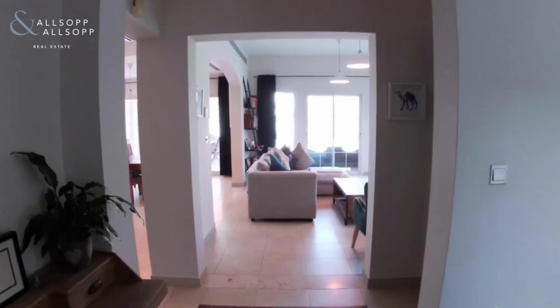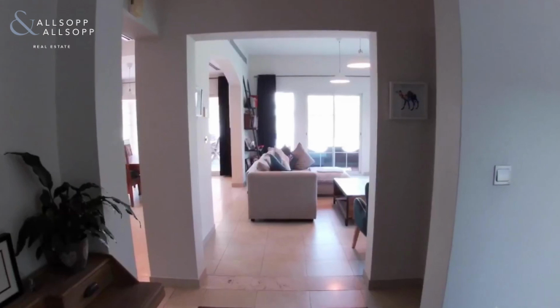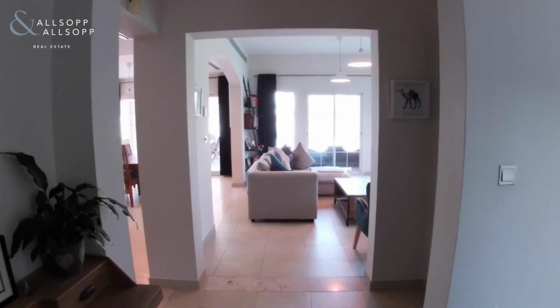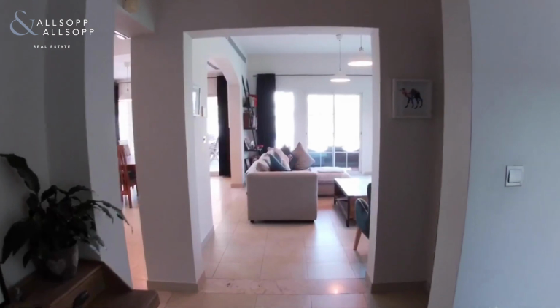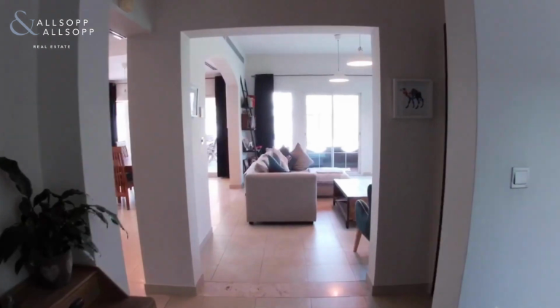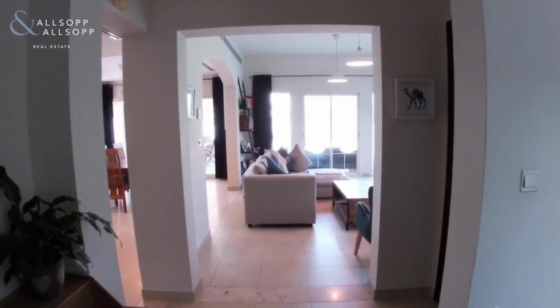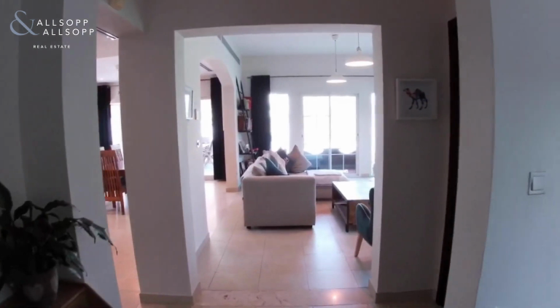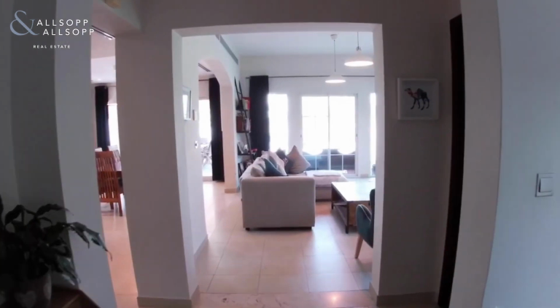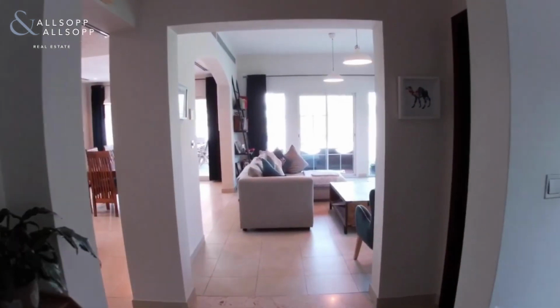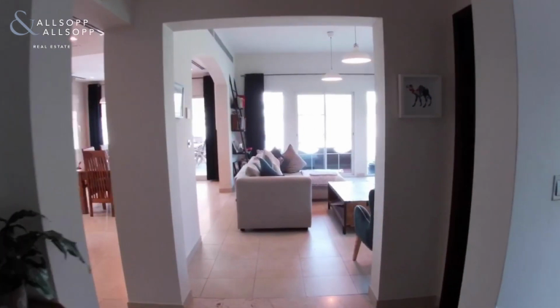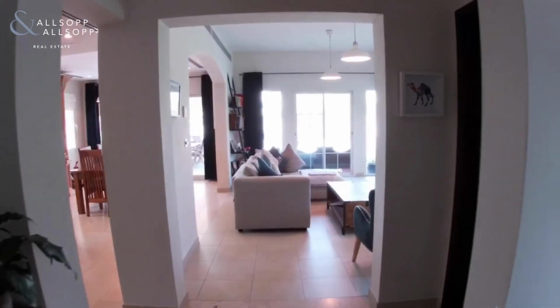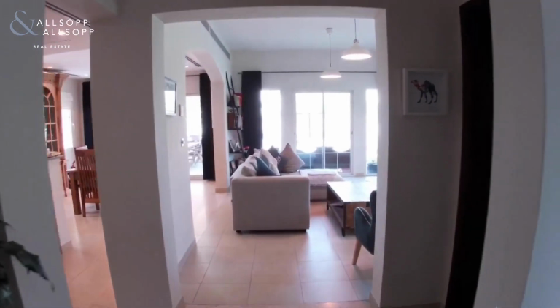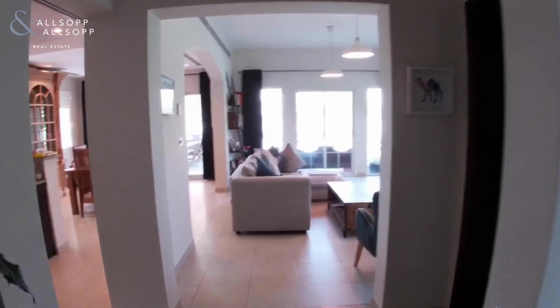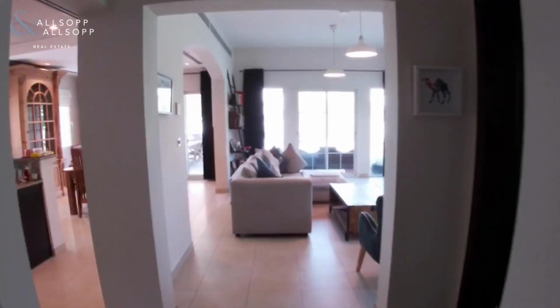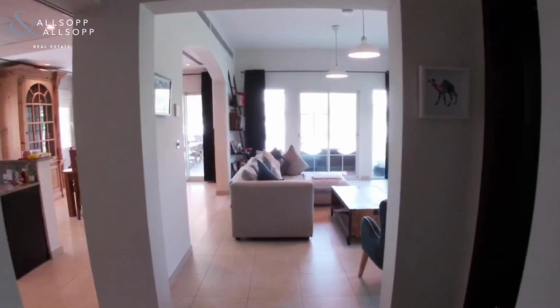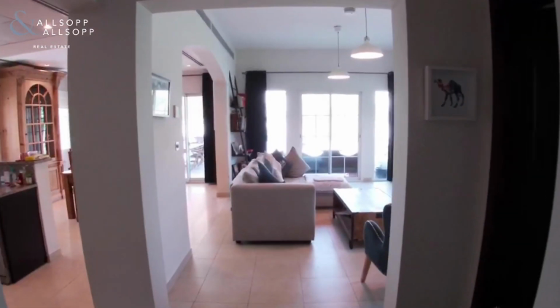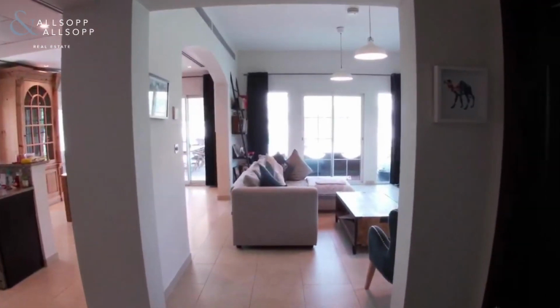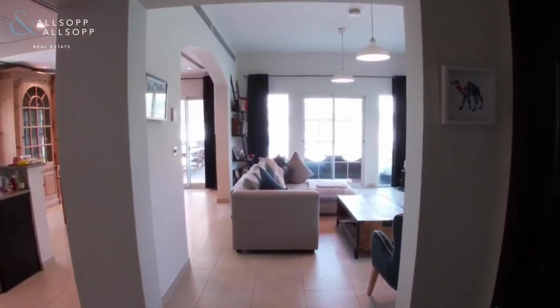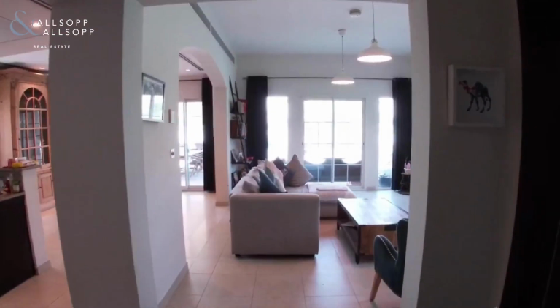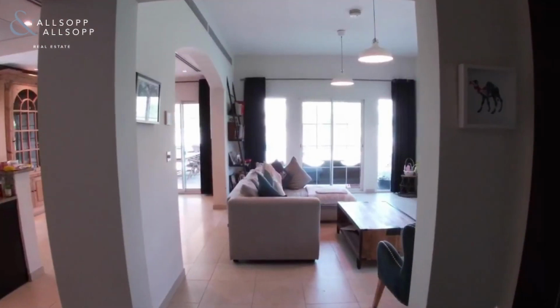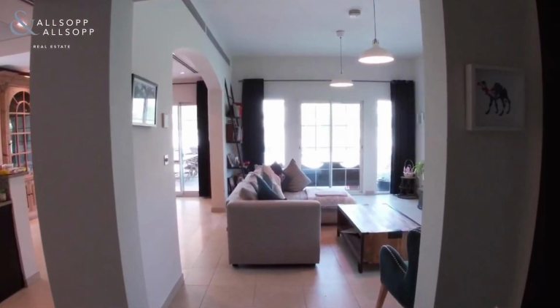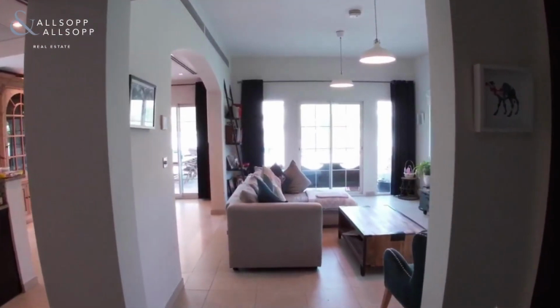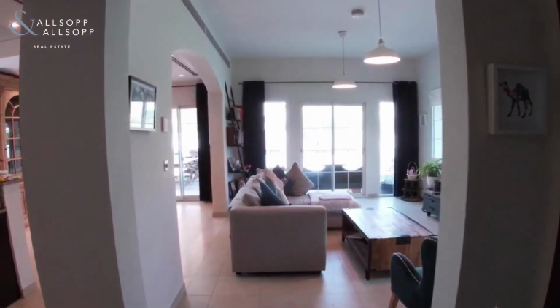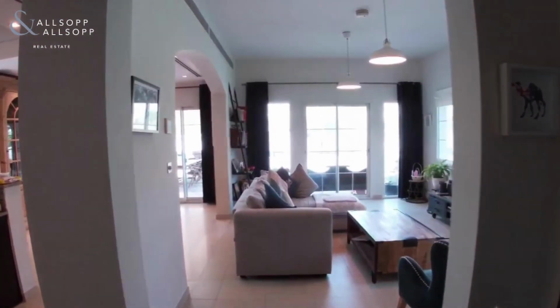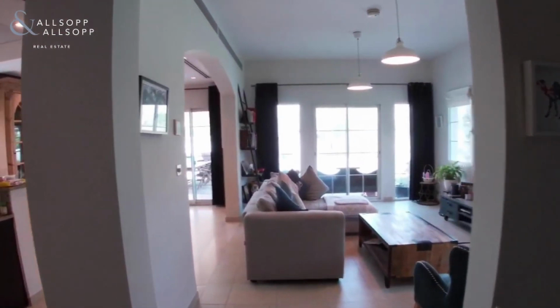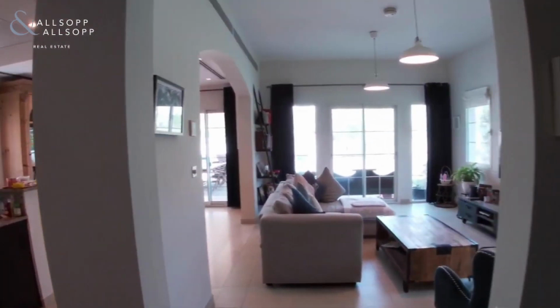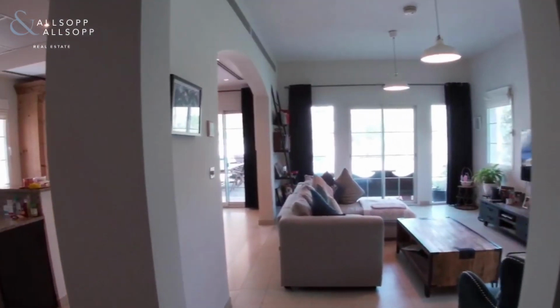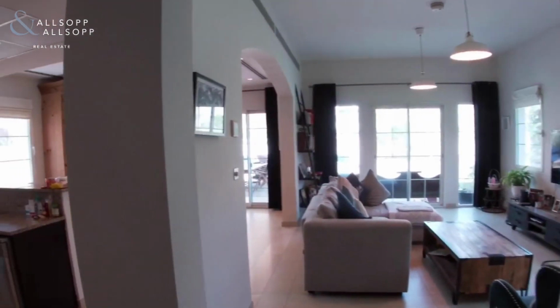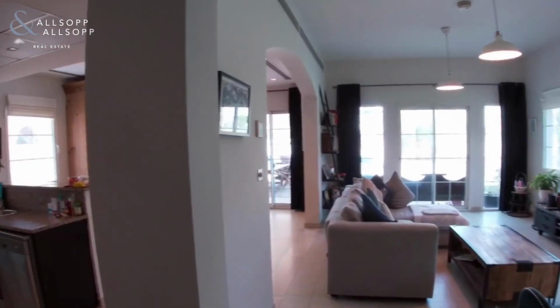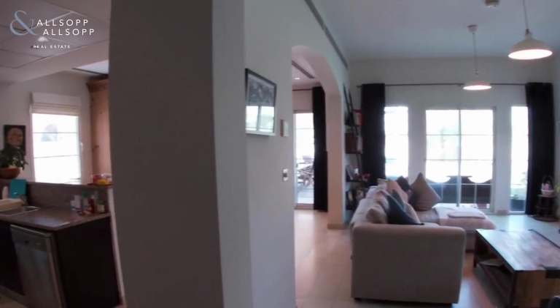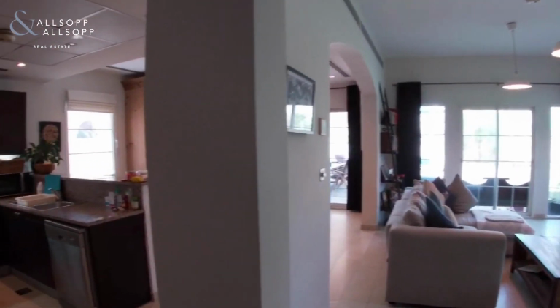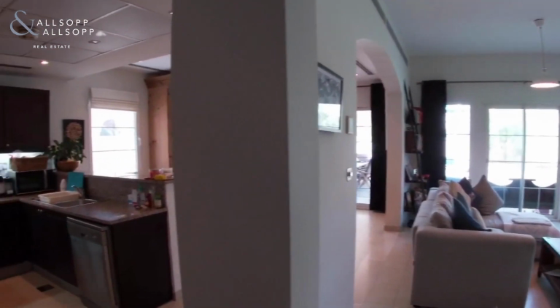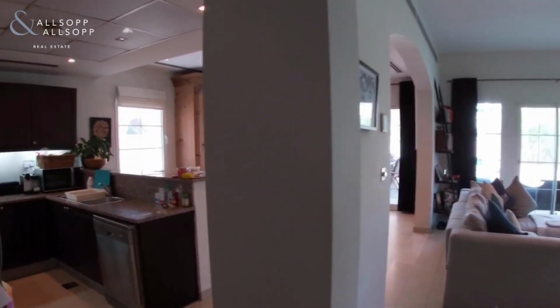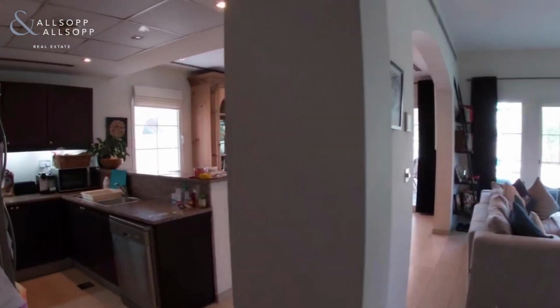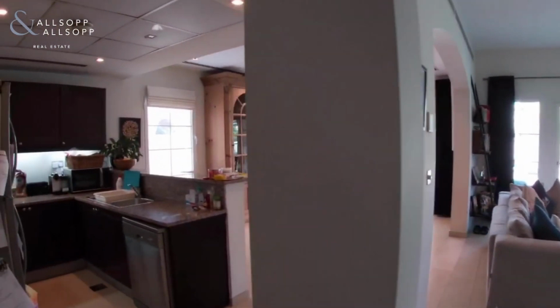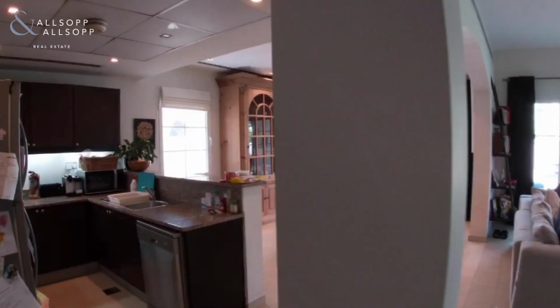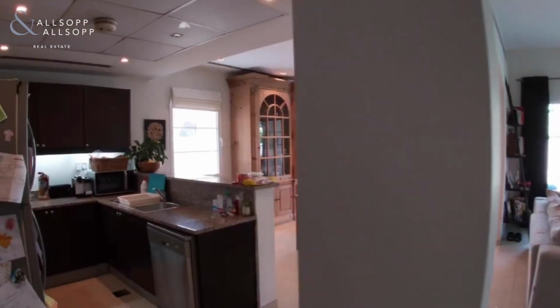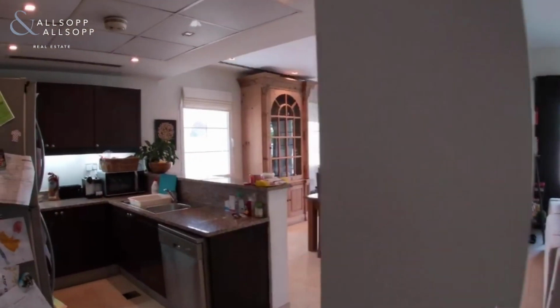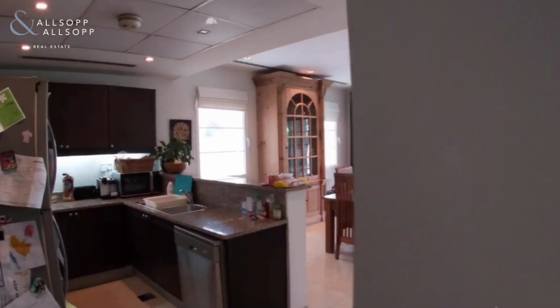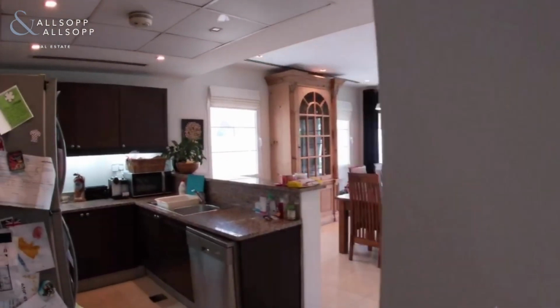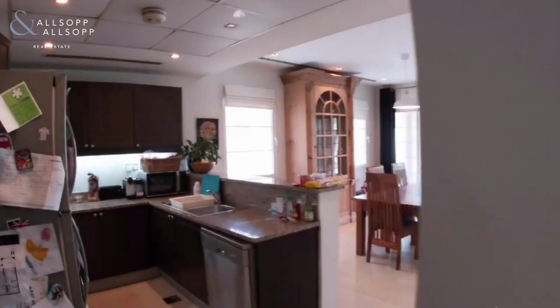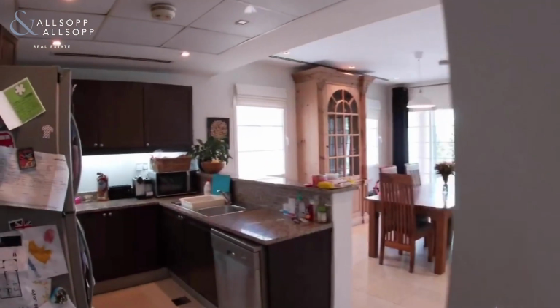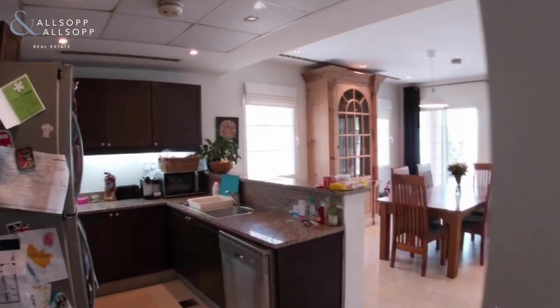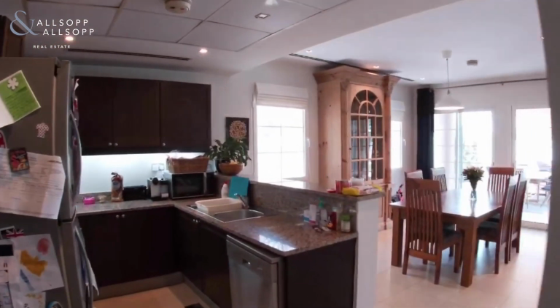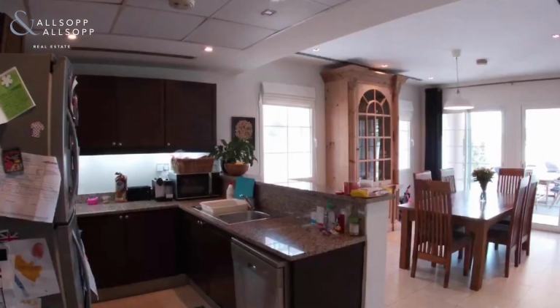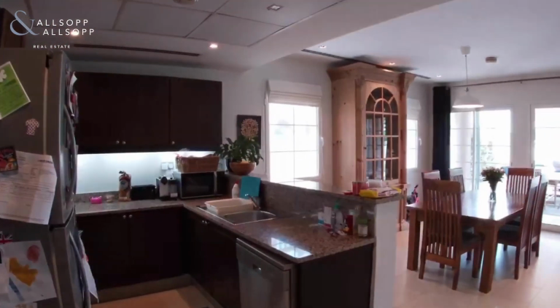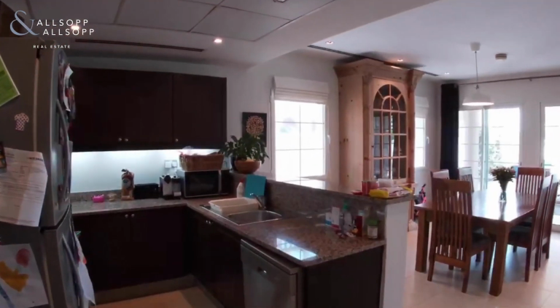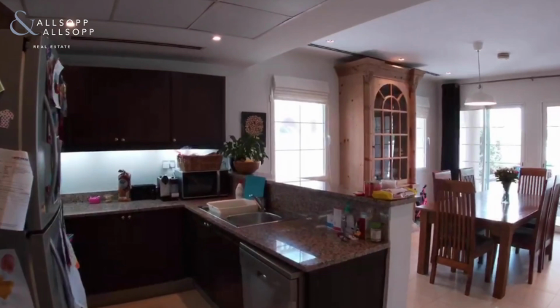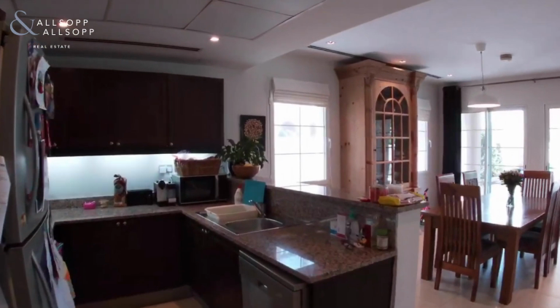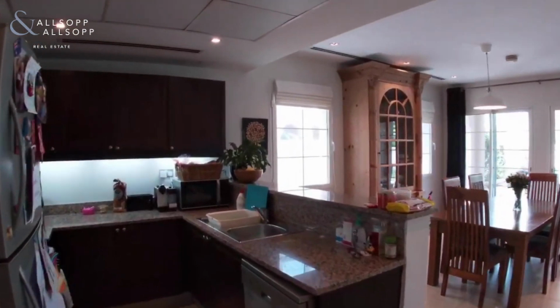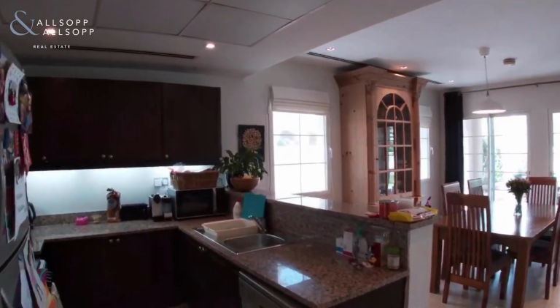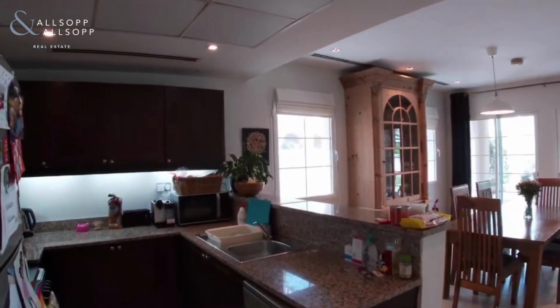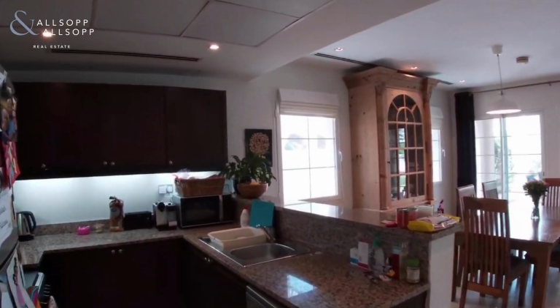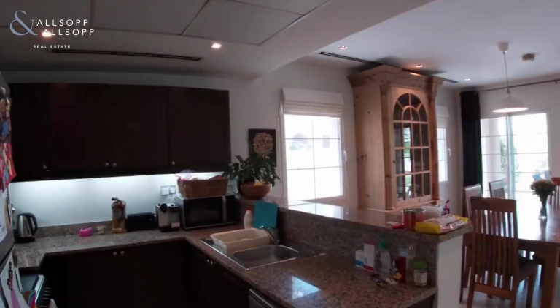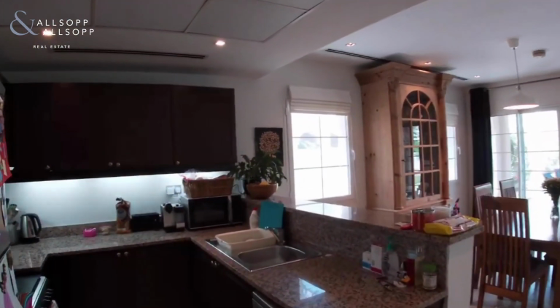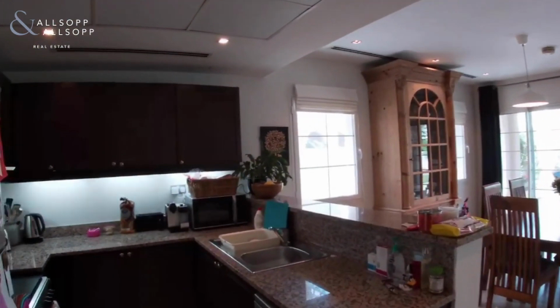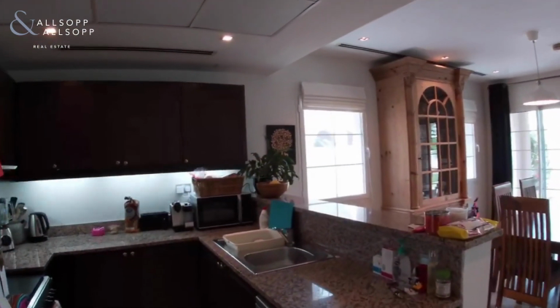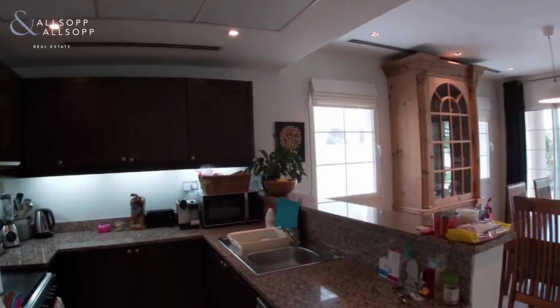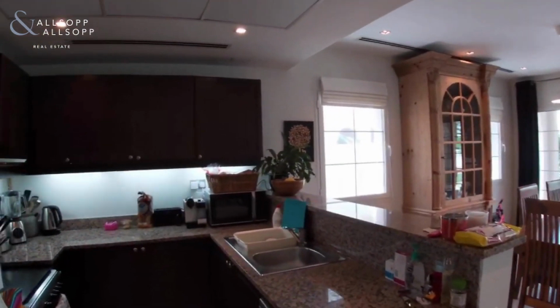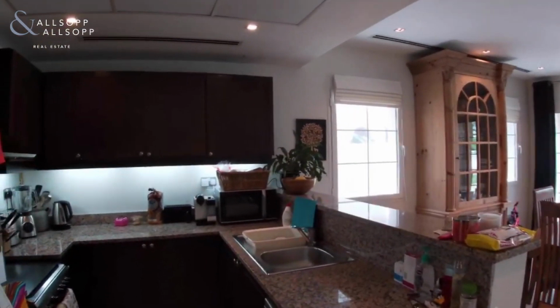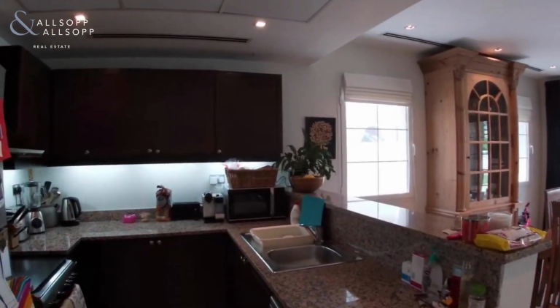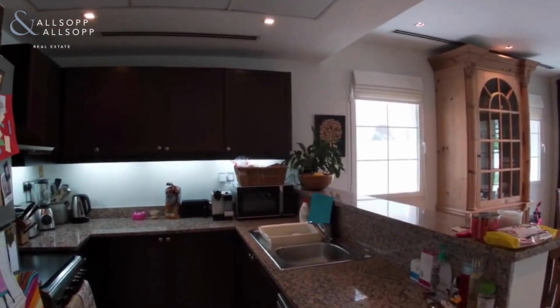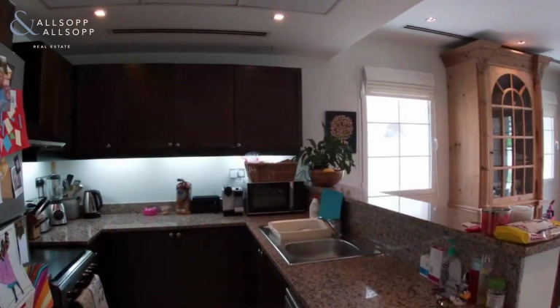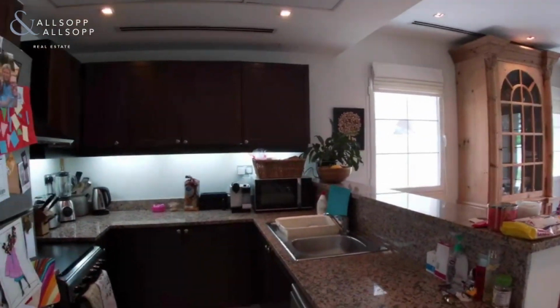Good morning, my name is David and I work for Allsop and Allsop Real Estate. I'm in JVT to show you this beautiful two-bedroom Mediterranean villa.